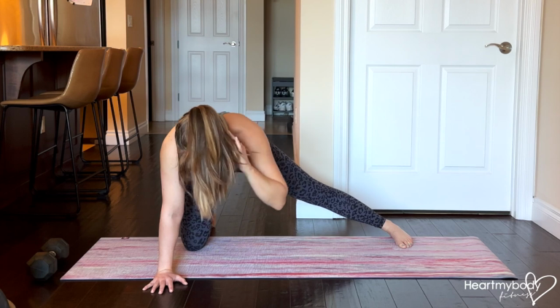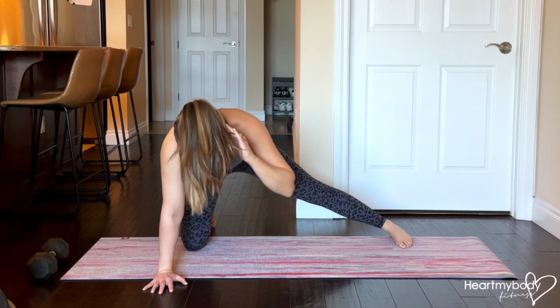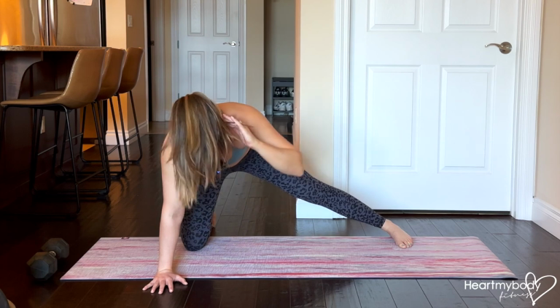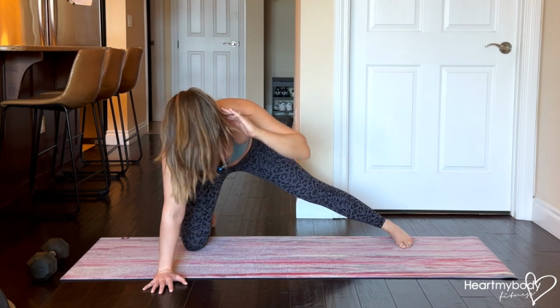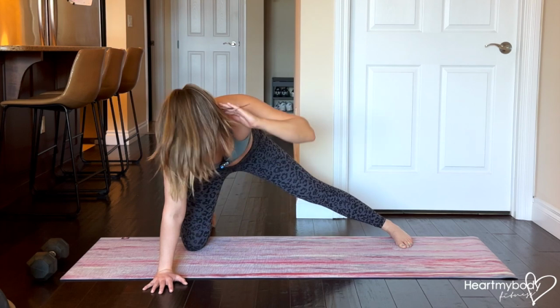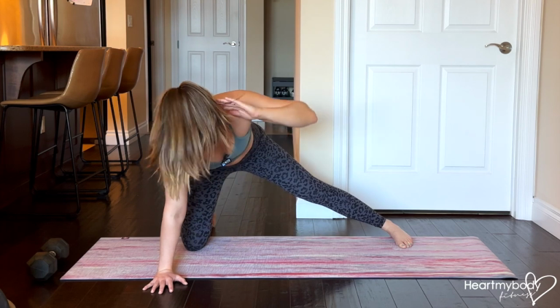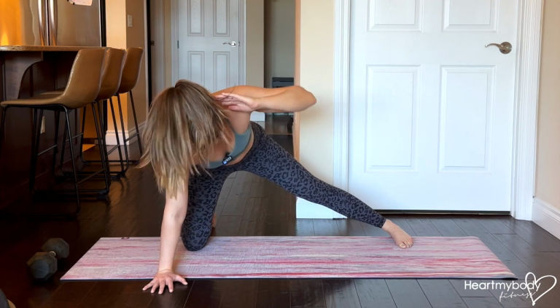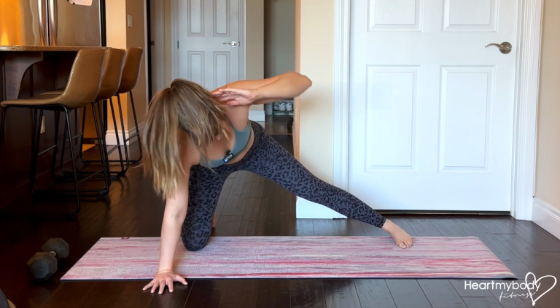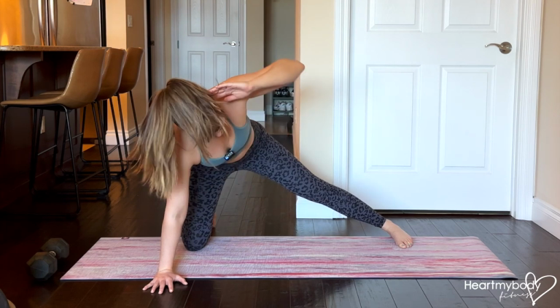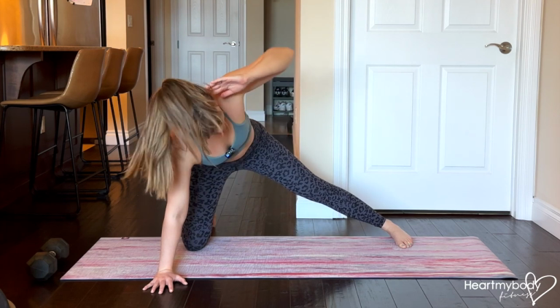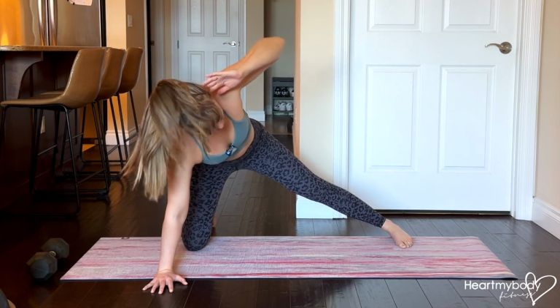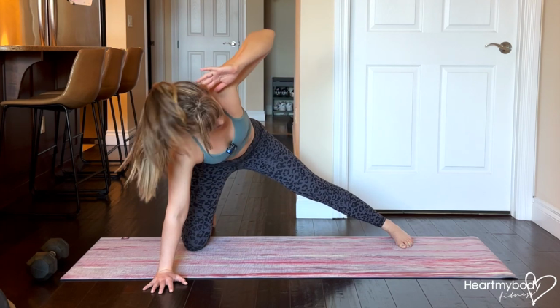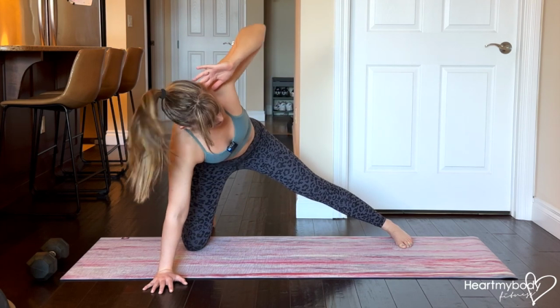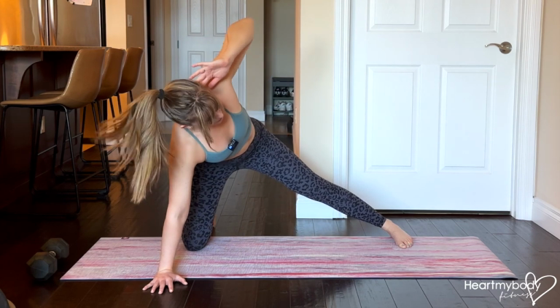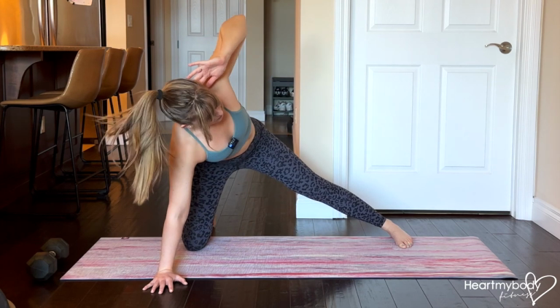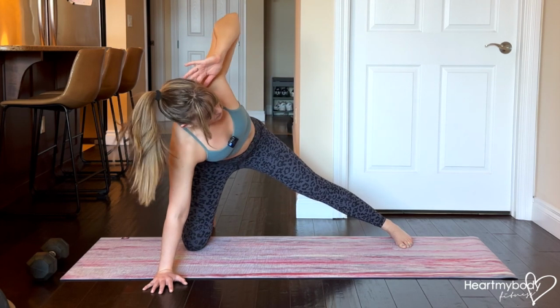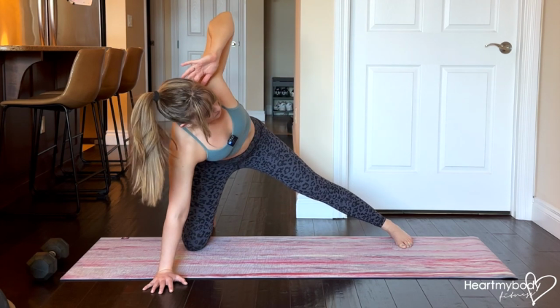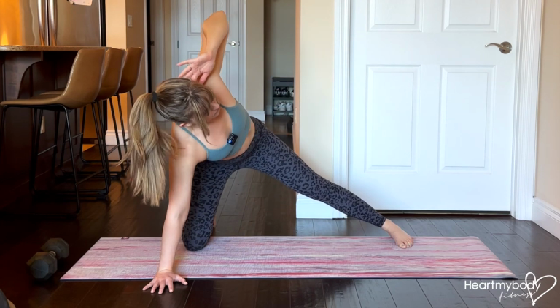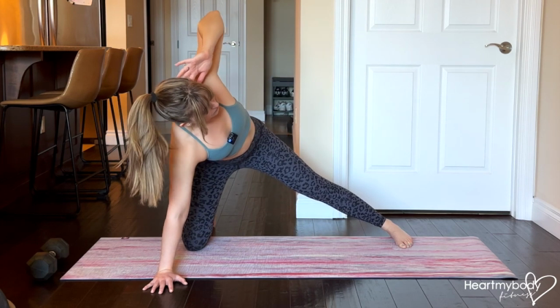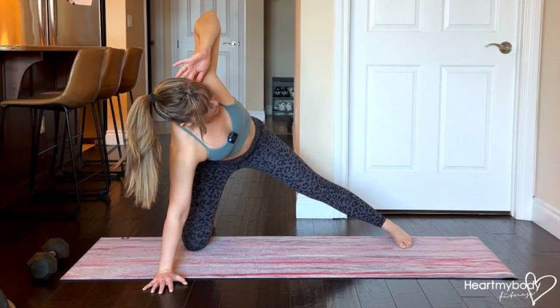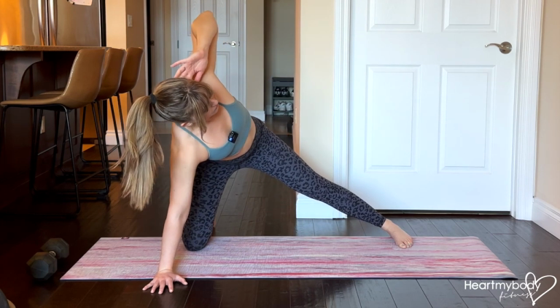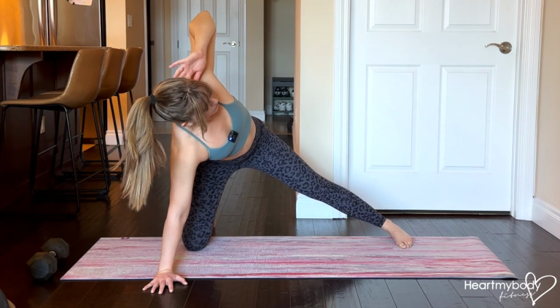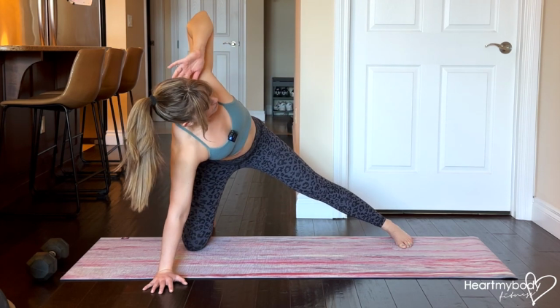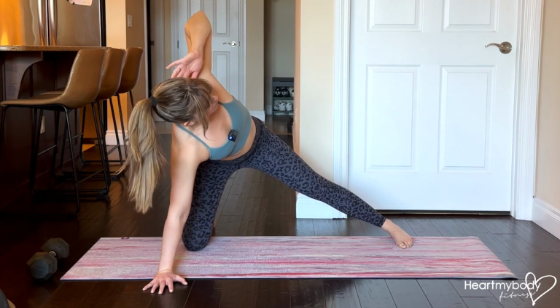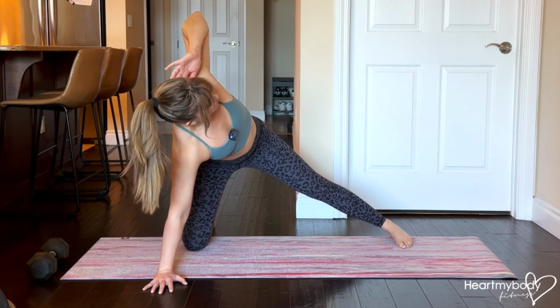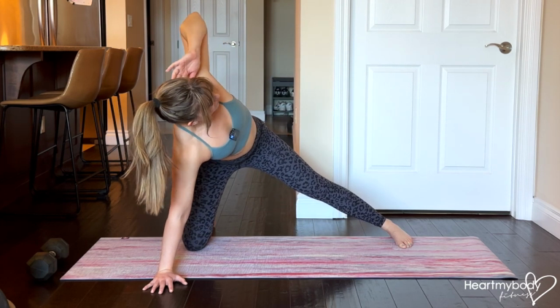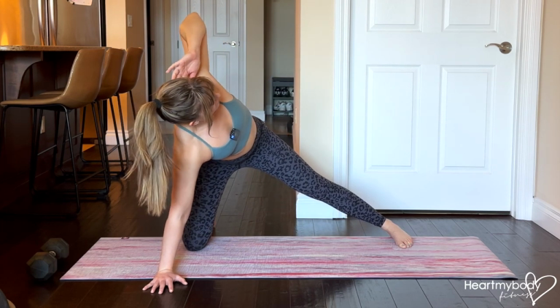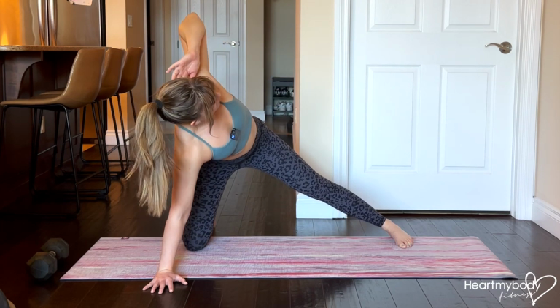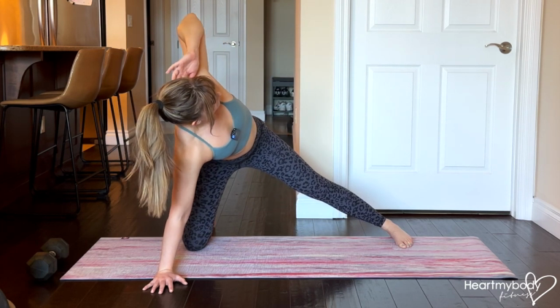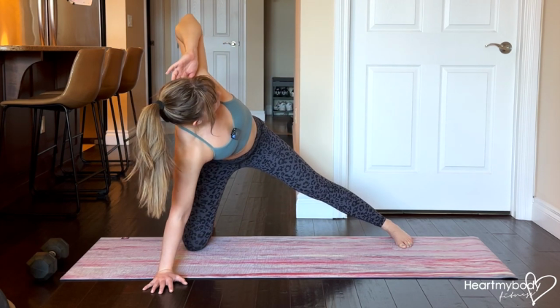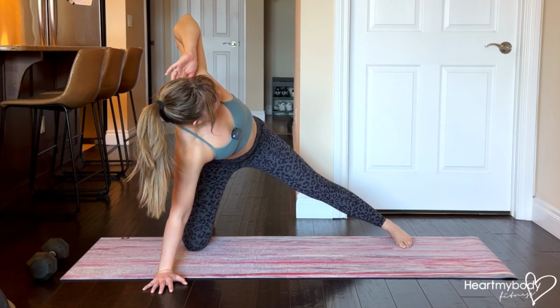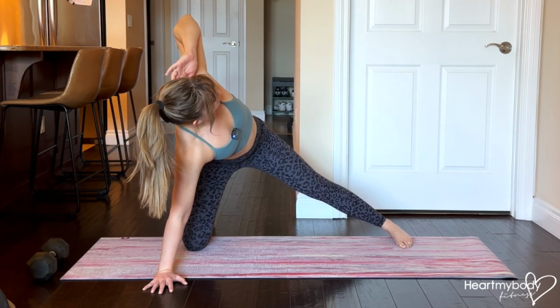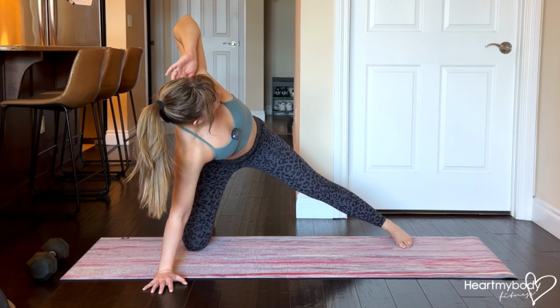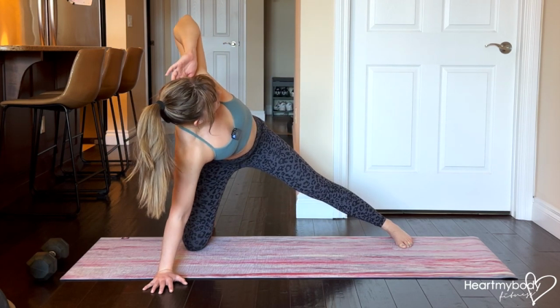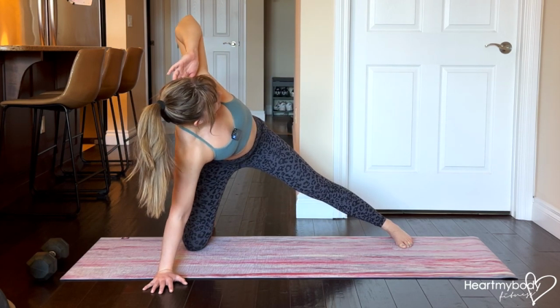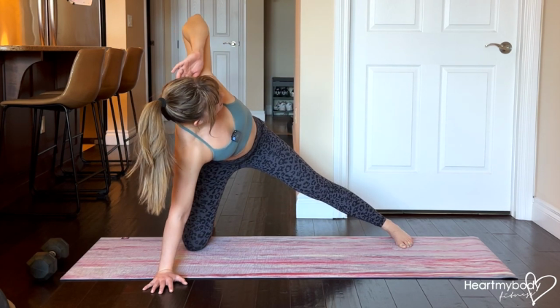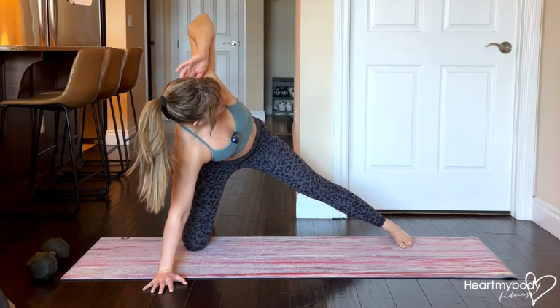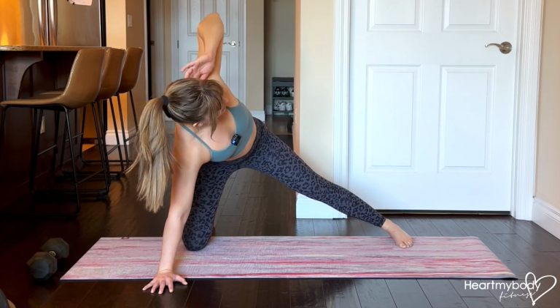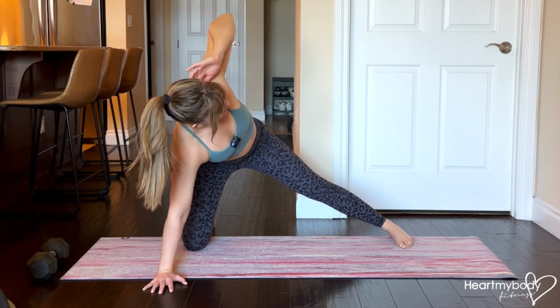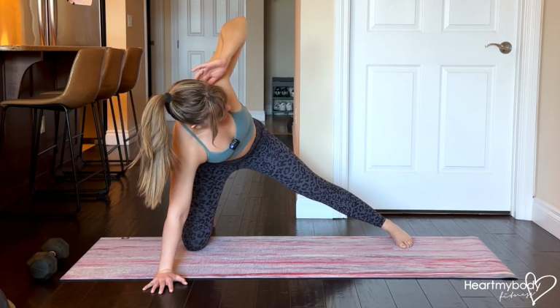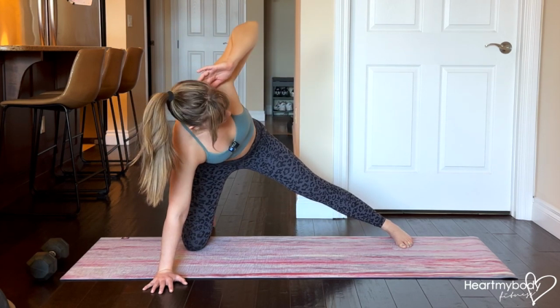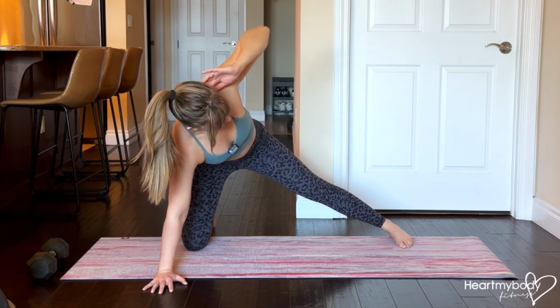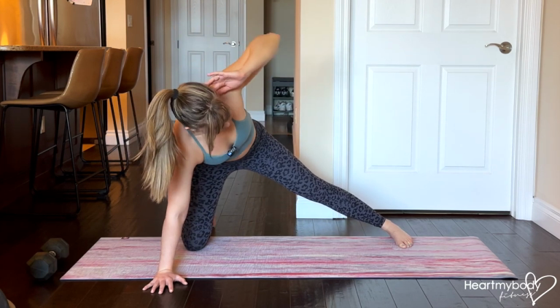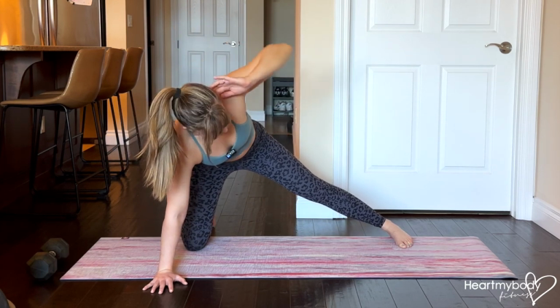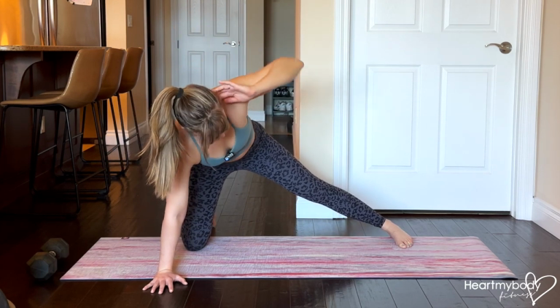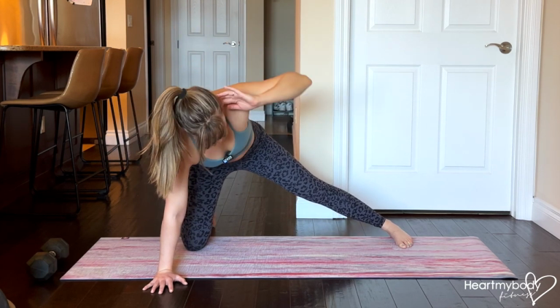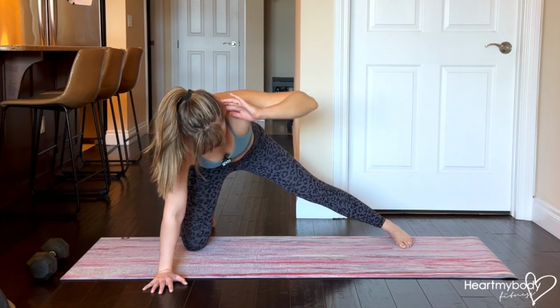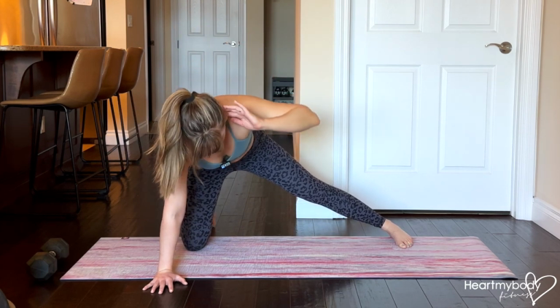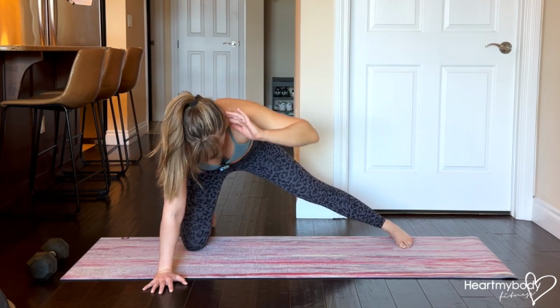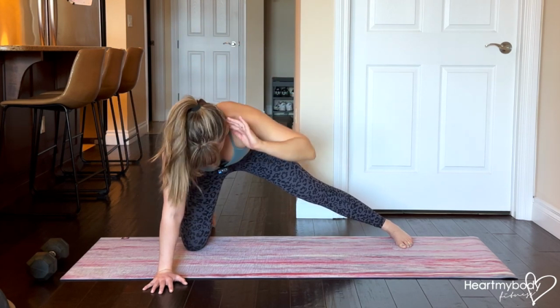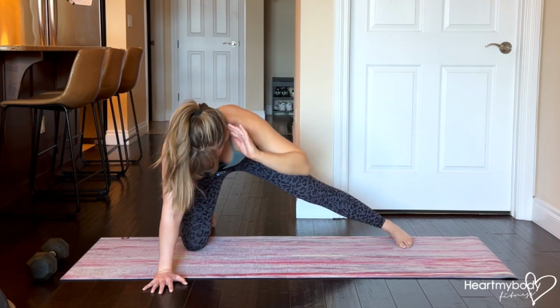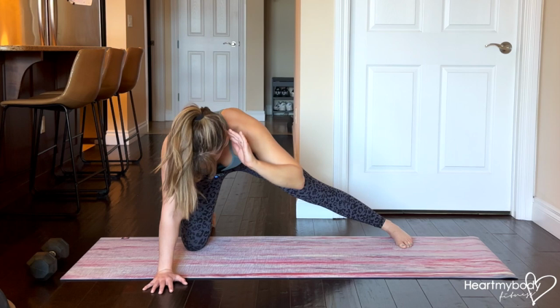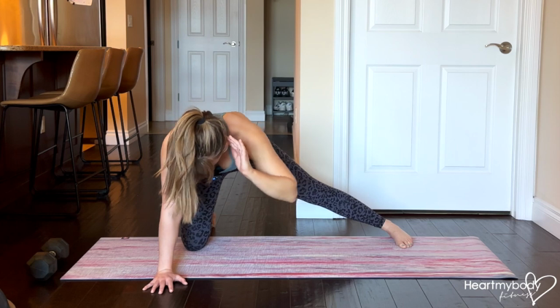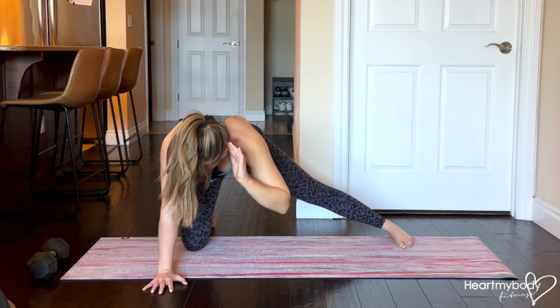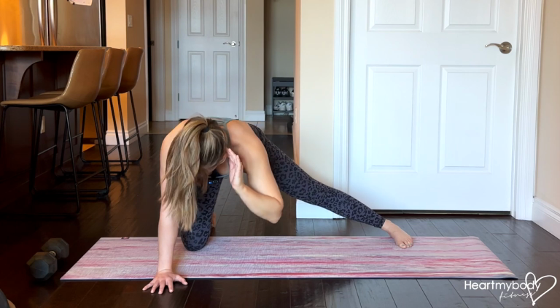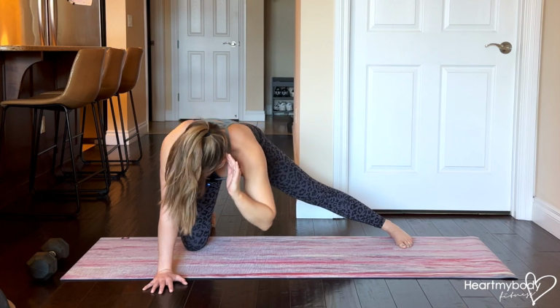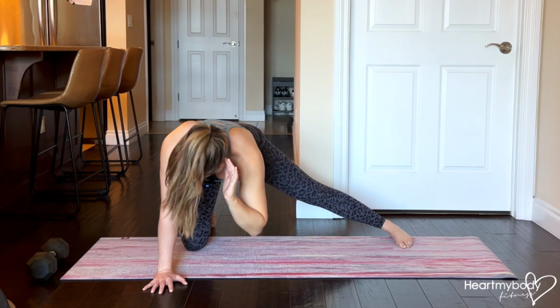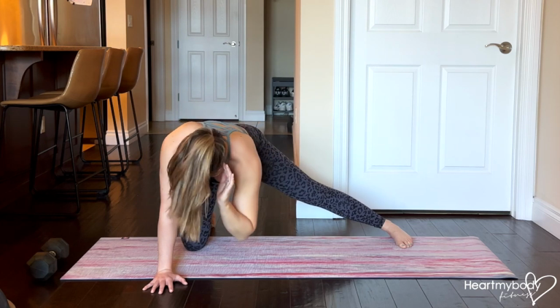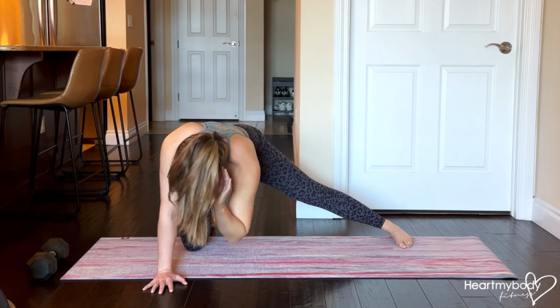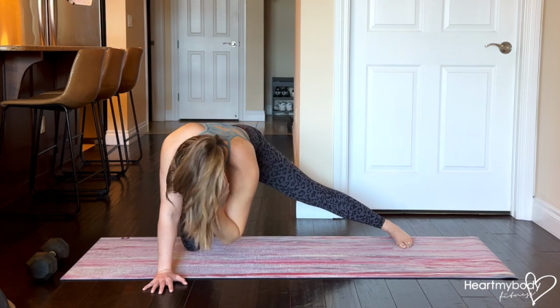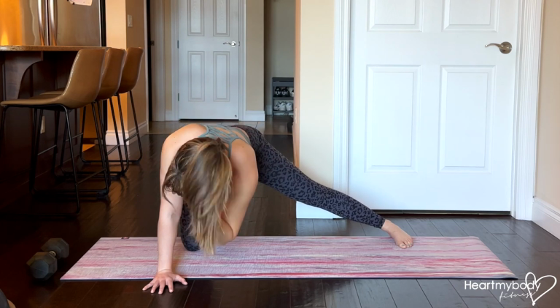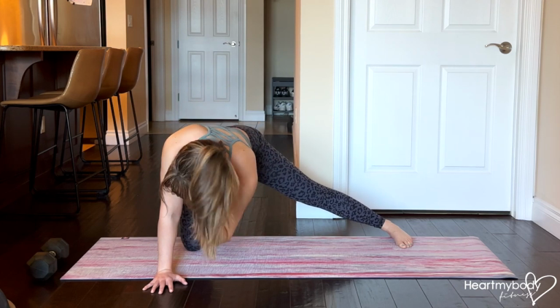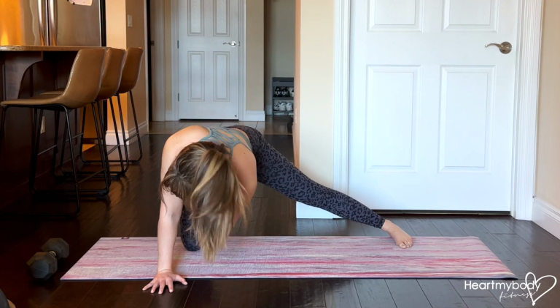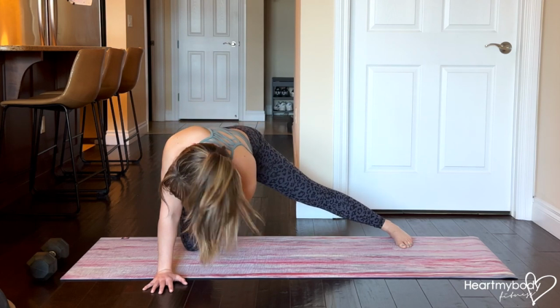Open out, inhale. And exhale, elbow to elbow.